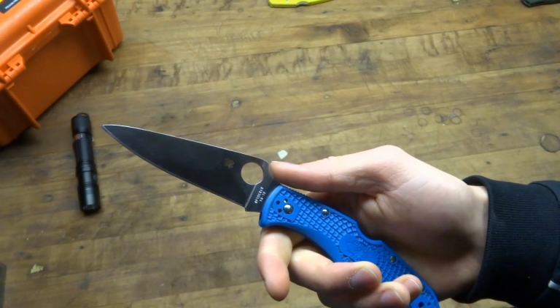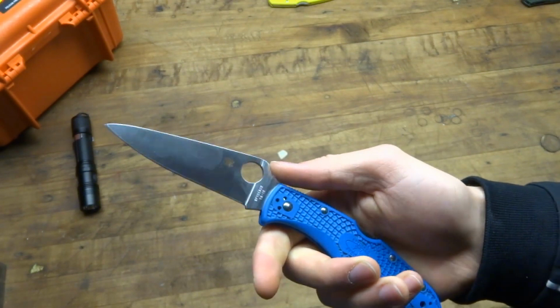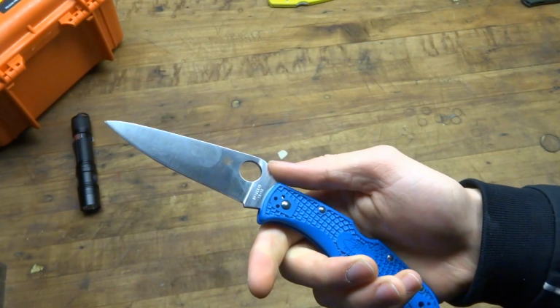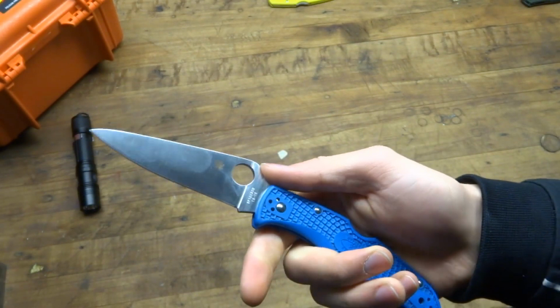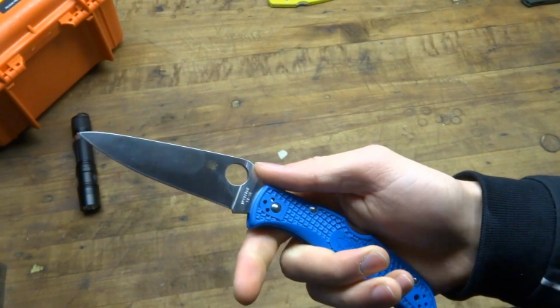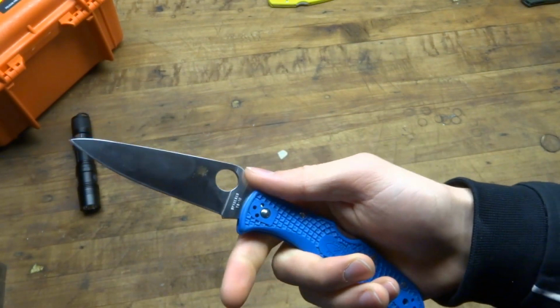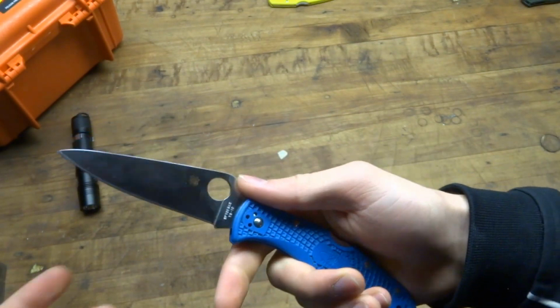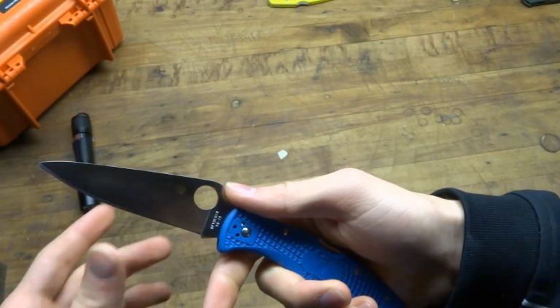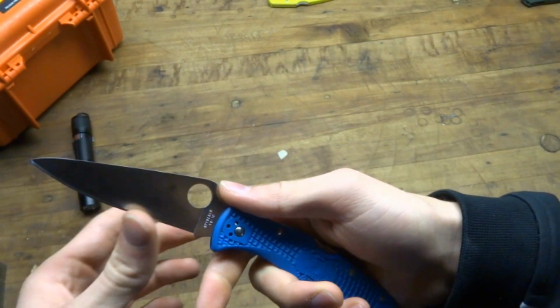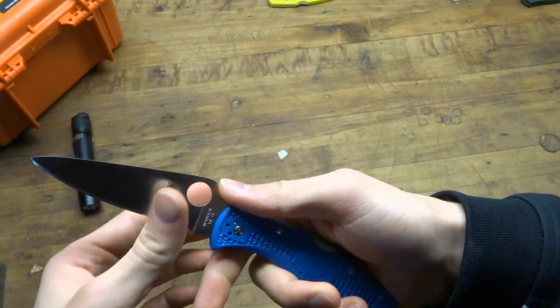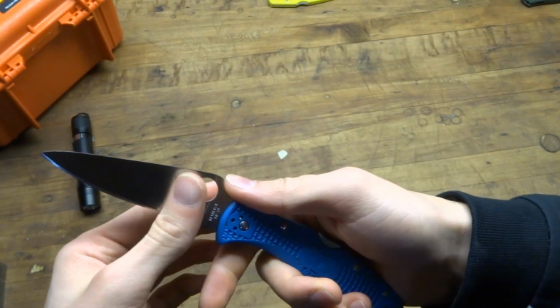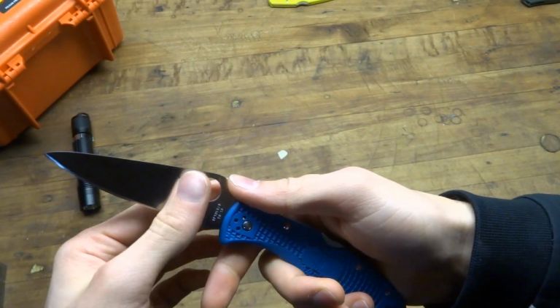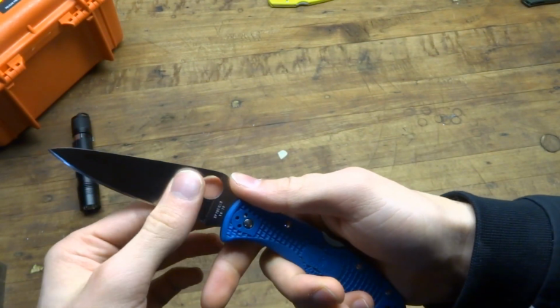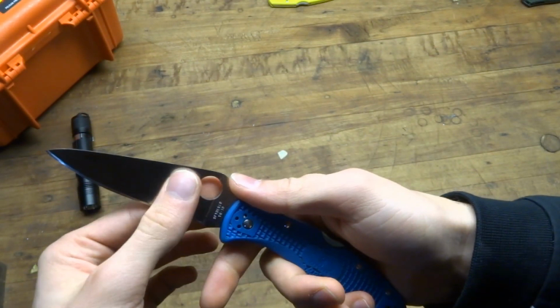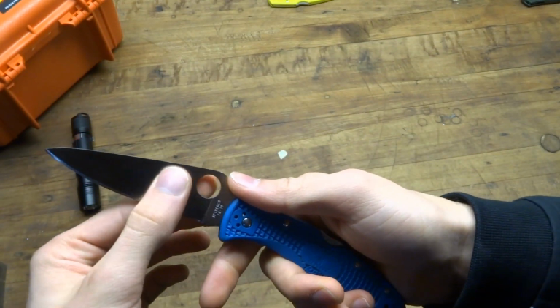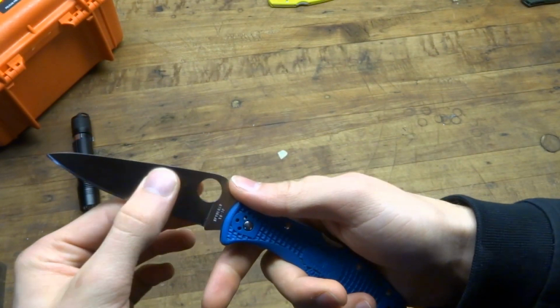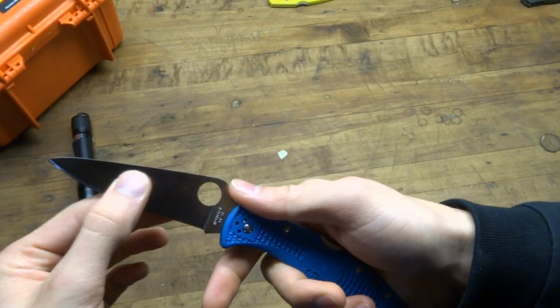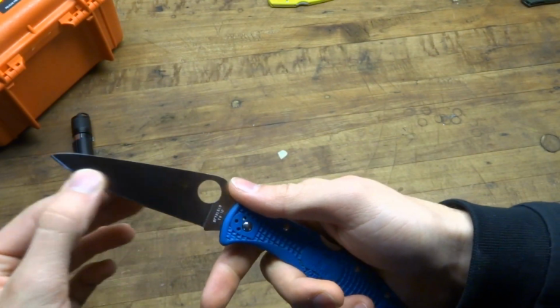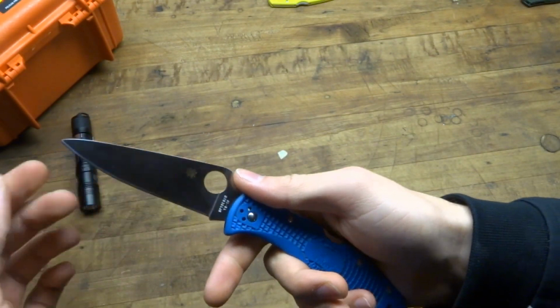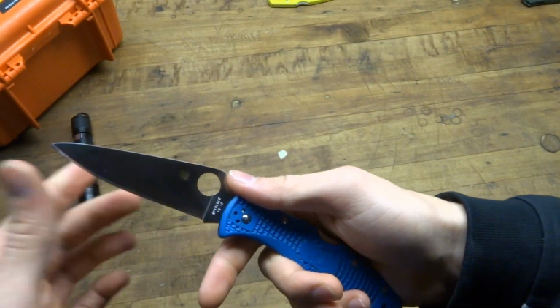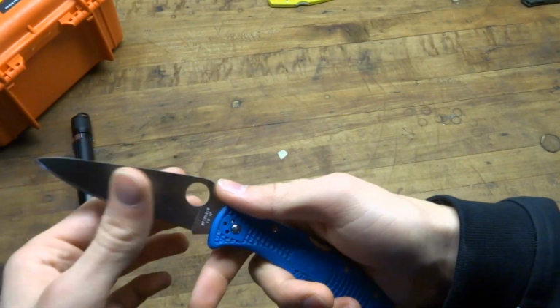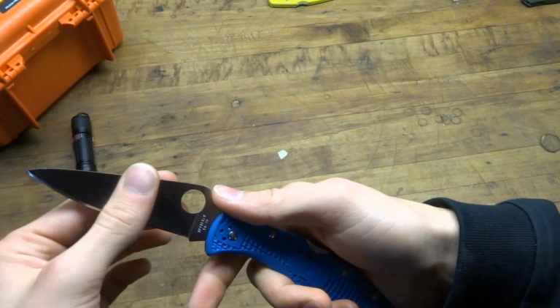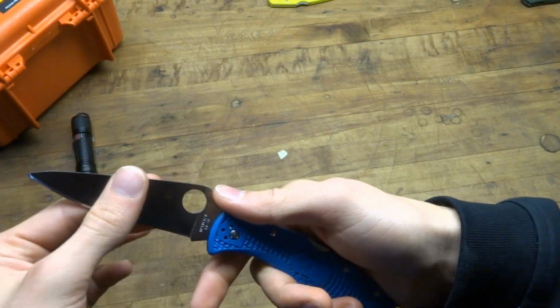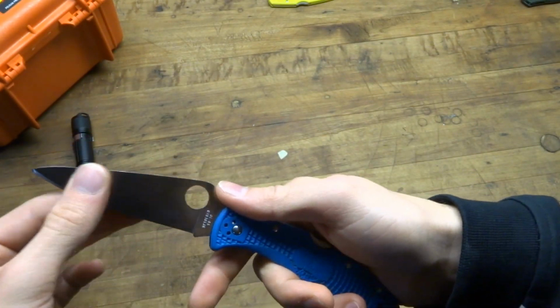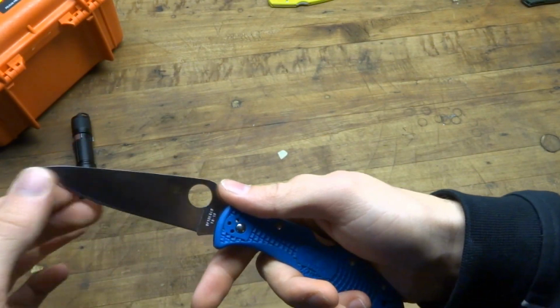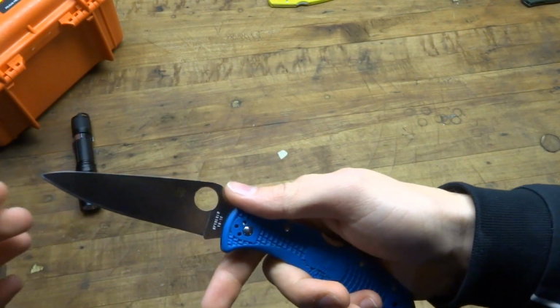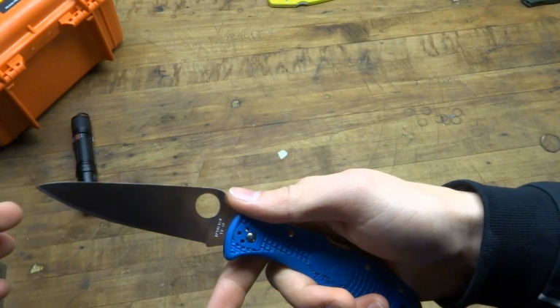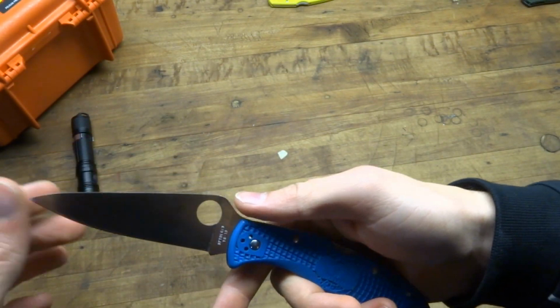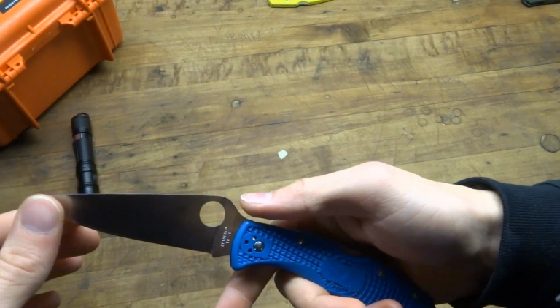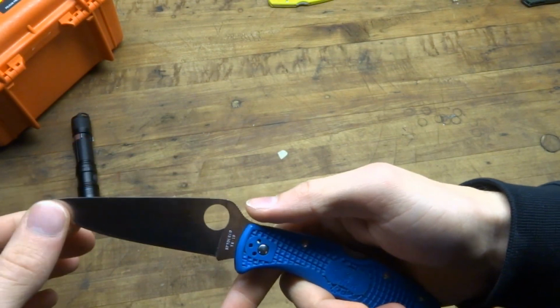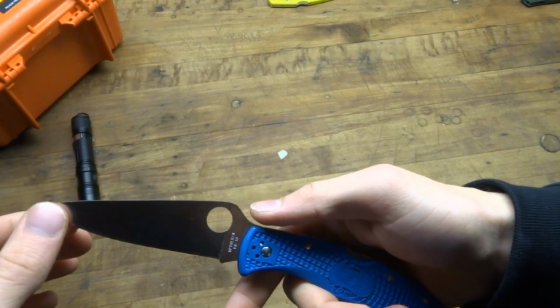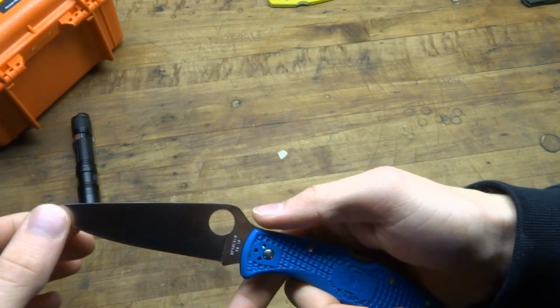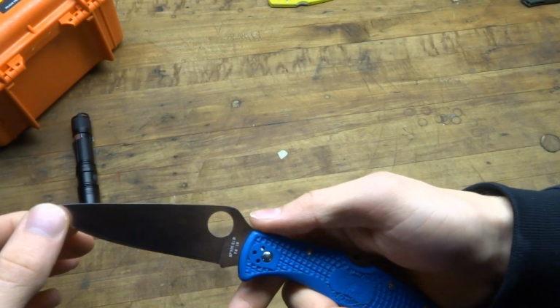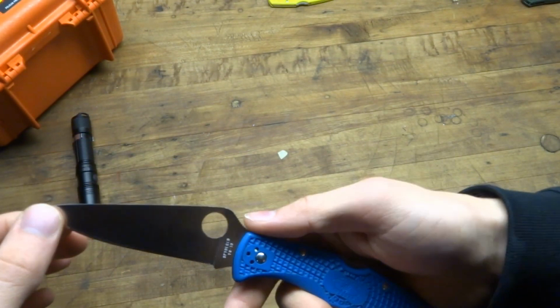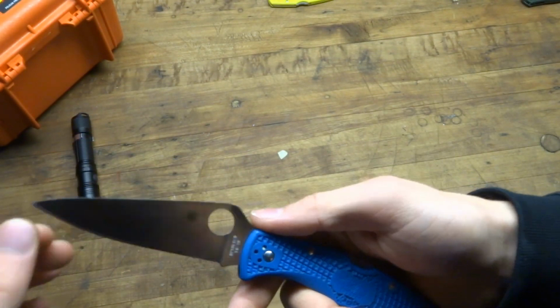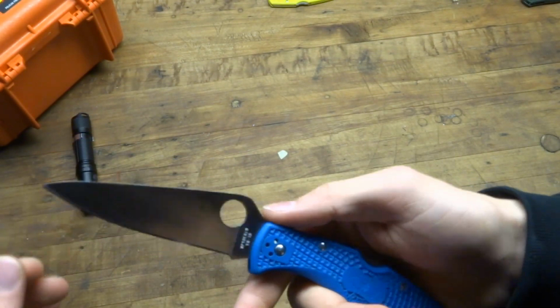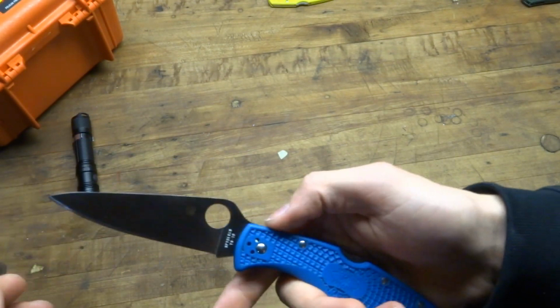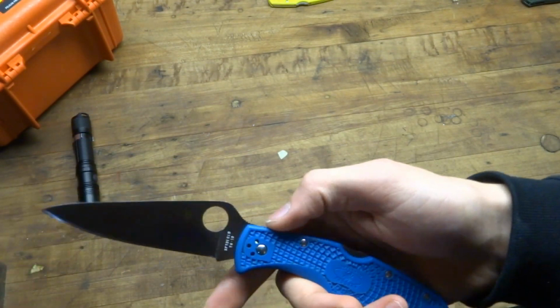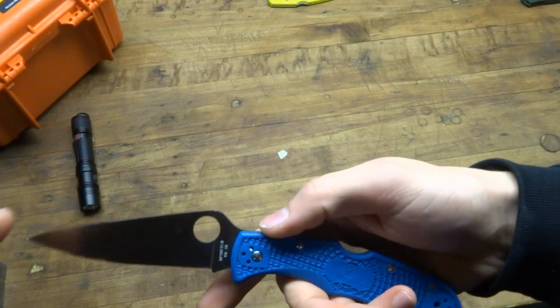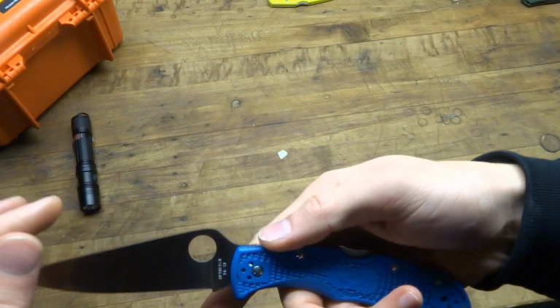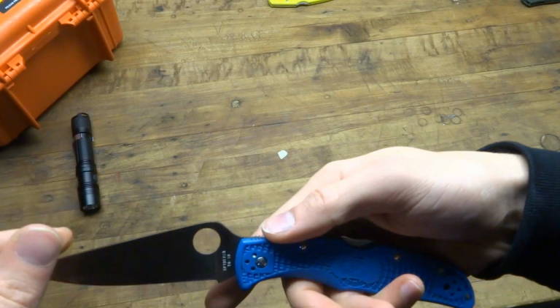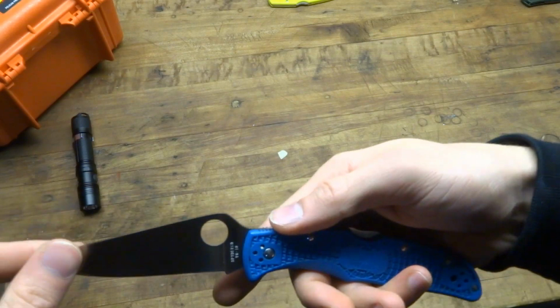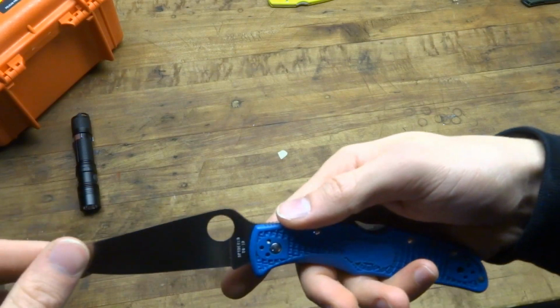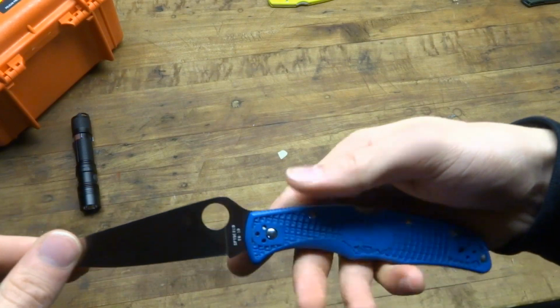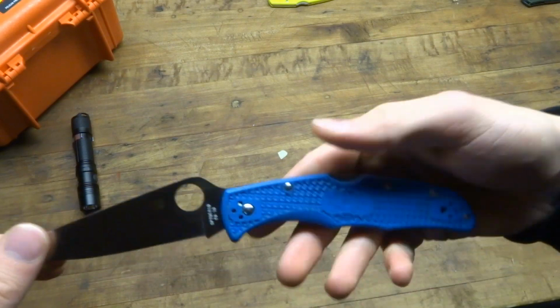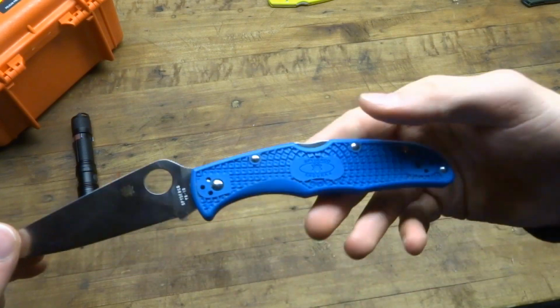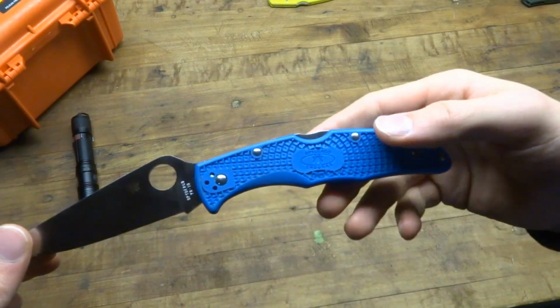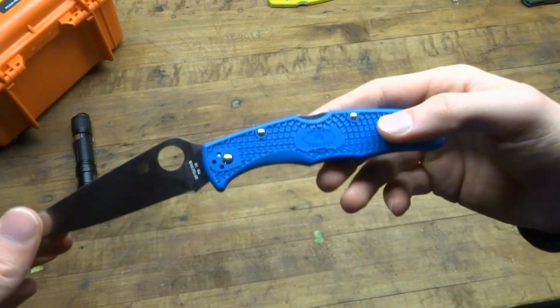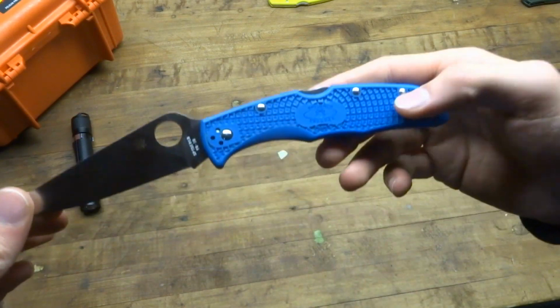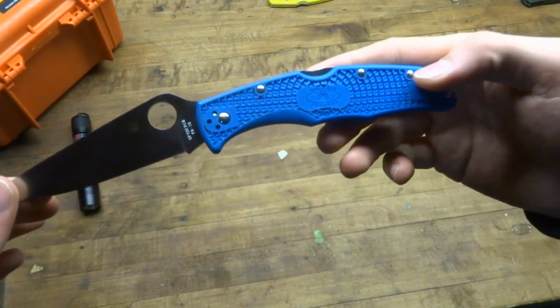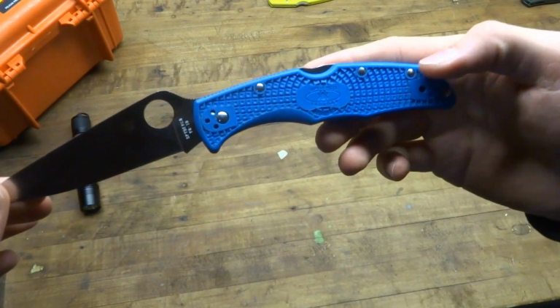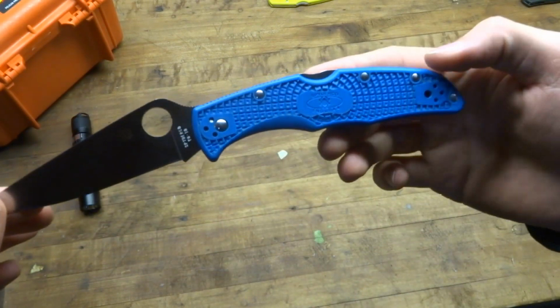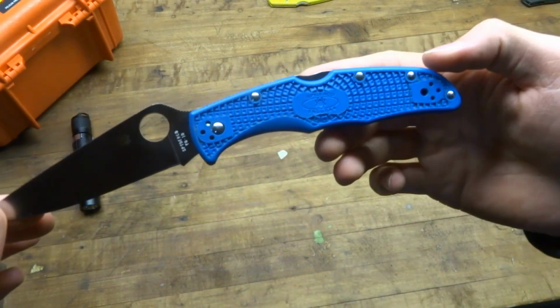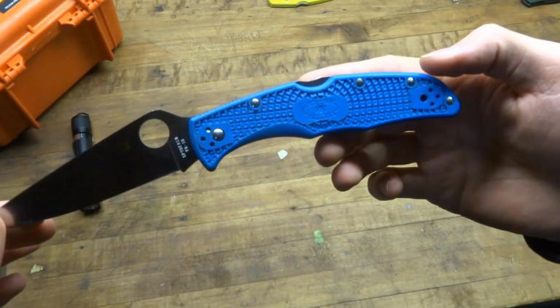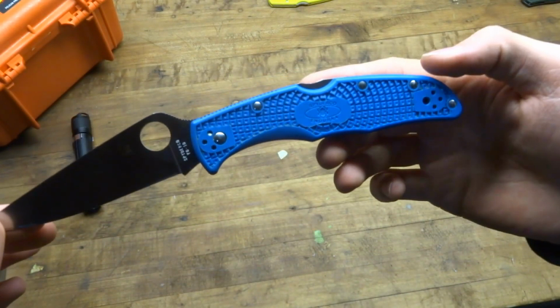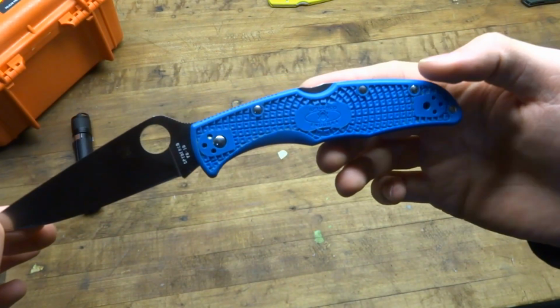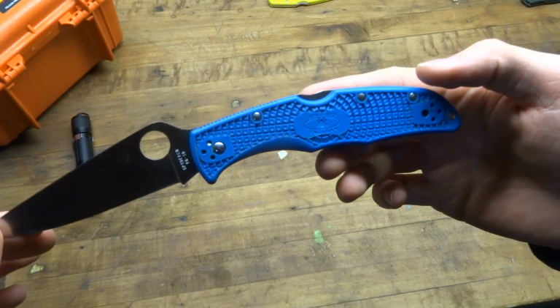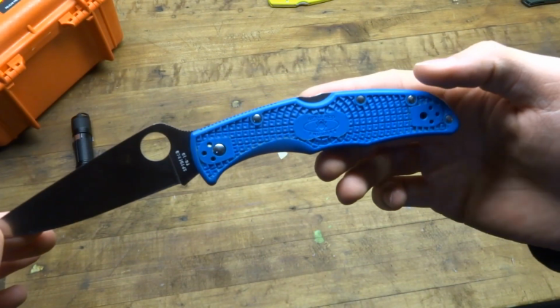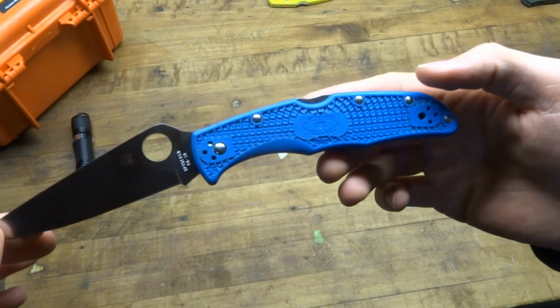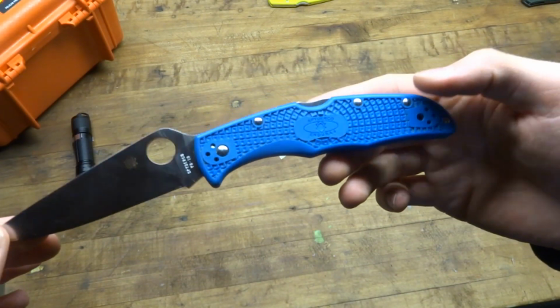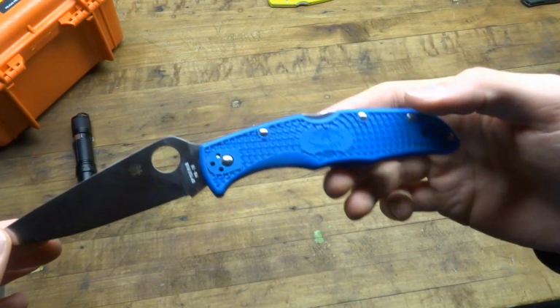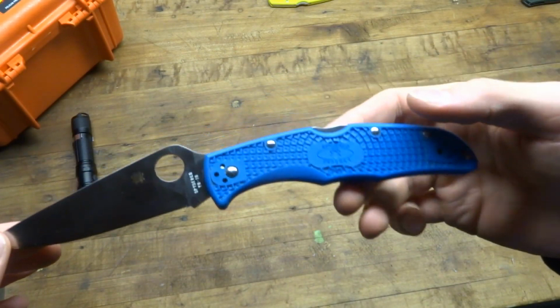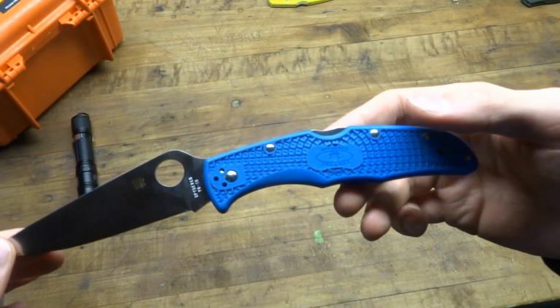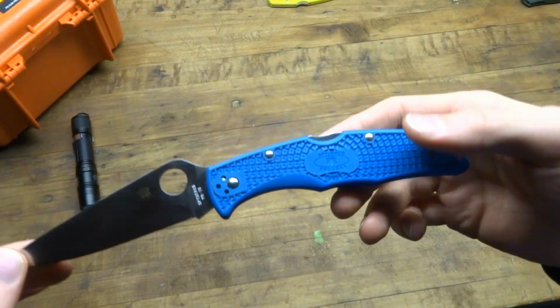That's why you'll hear a lot of people, as I'm sure you've heard in other reviews, say this can be used as an improvised tactical blade if you choose to do so.